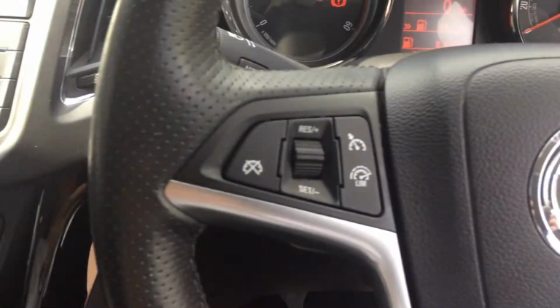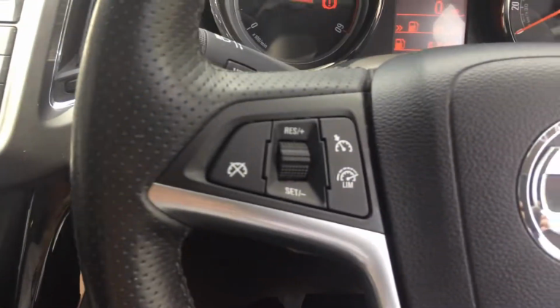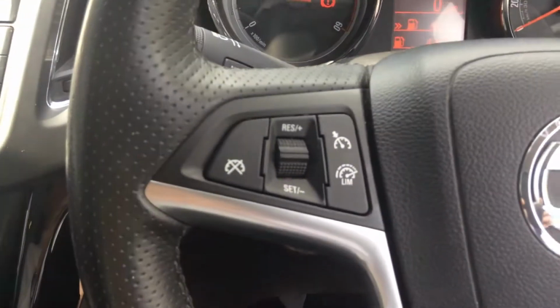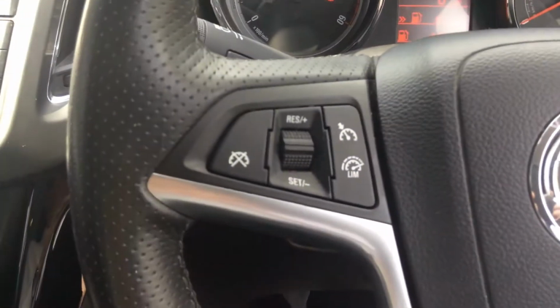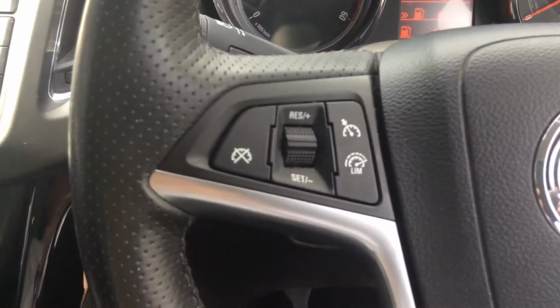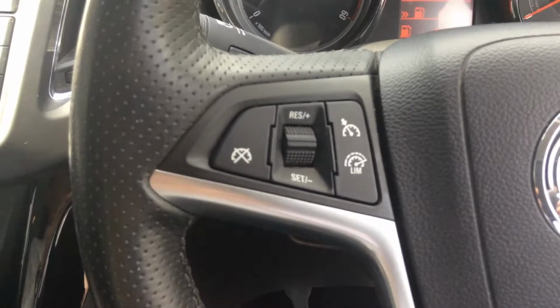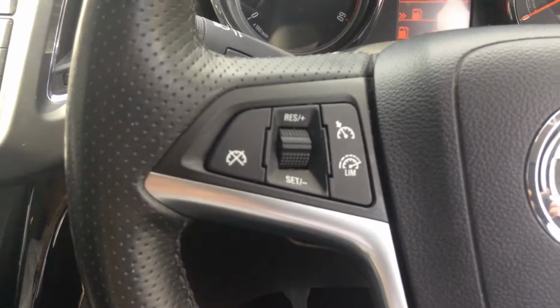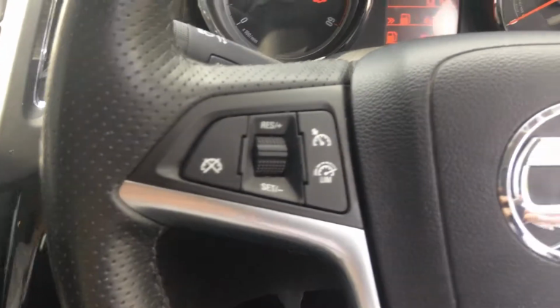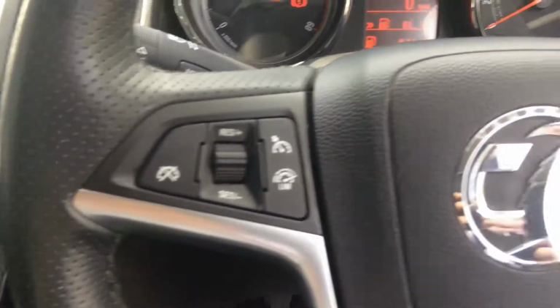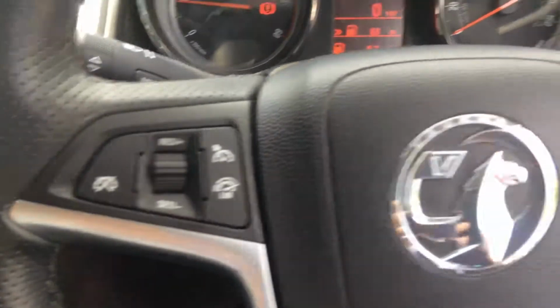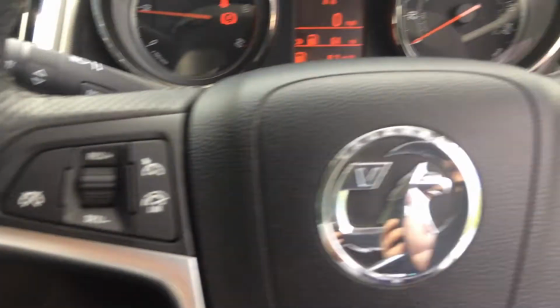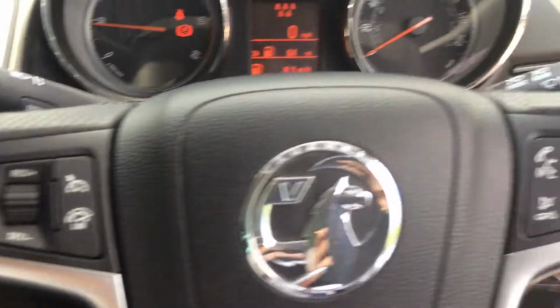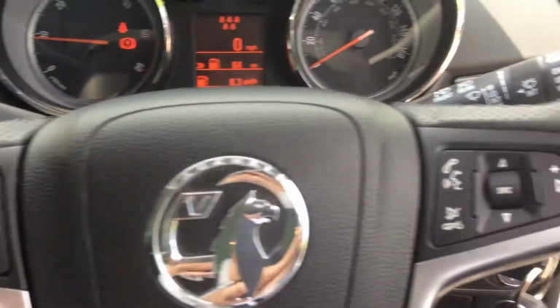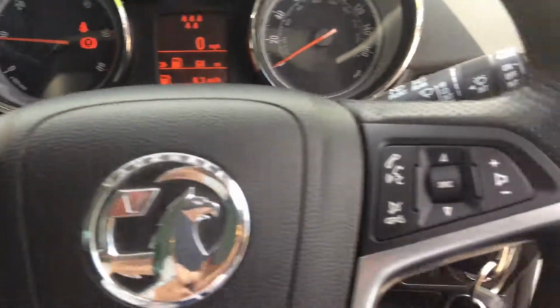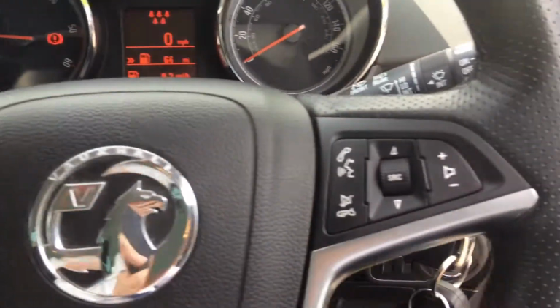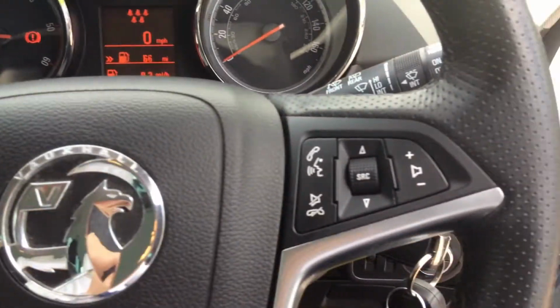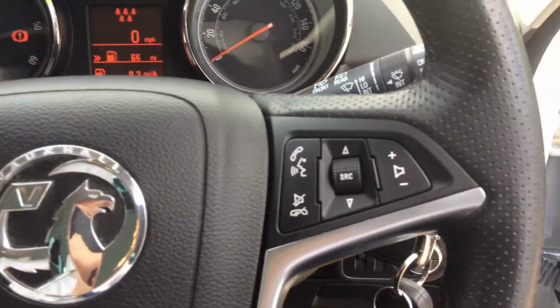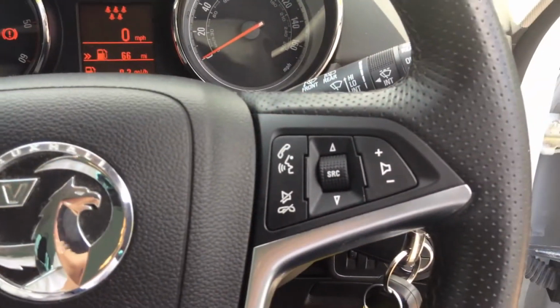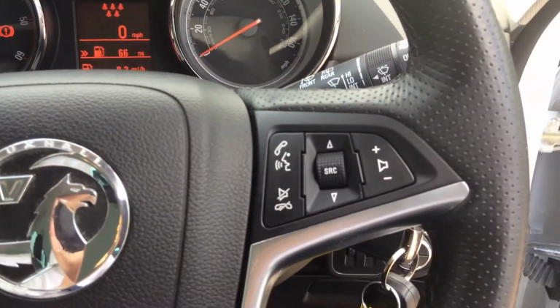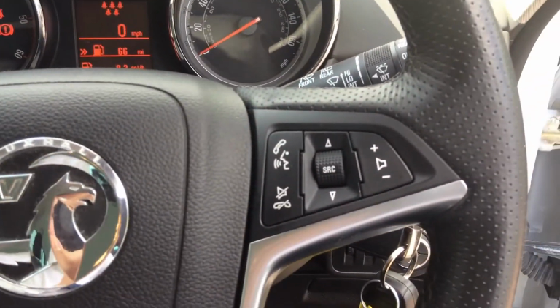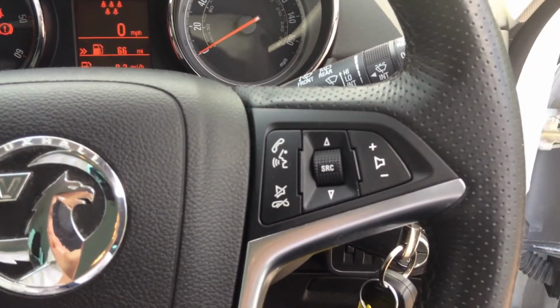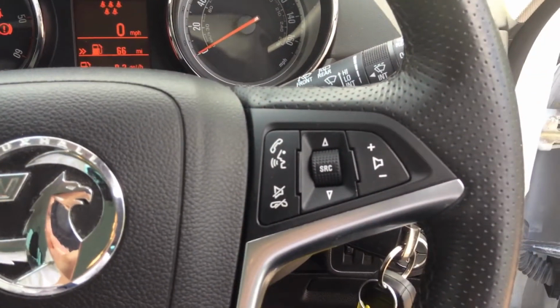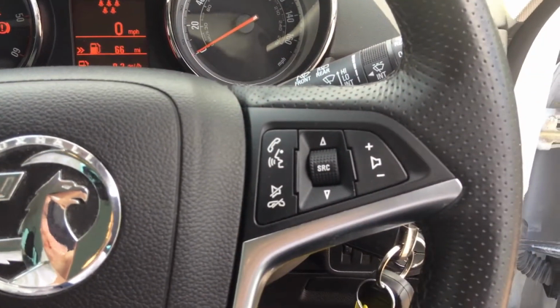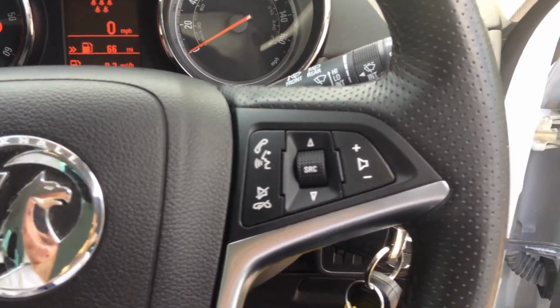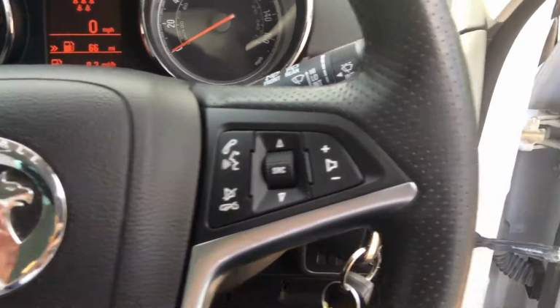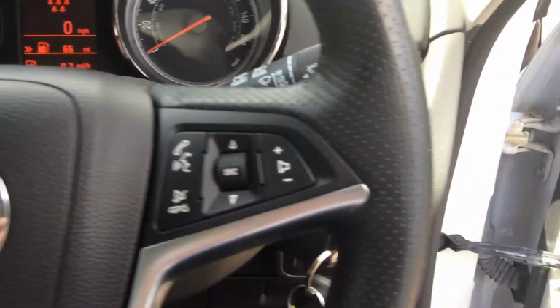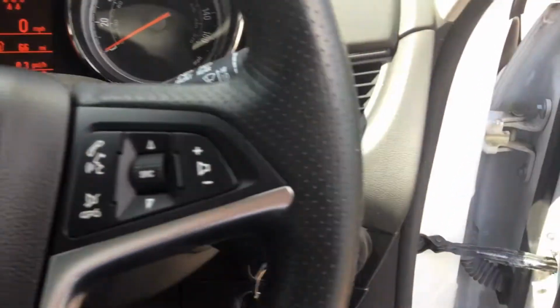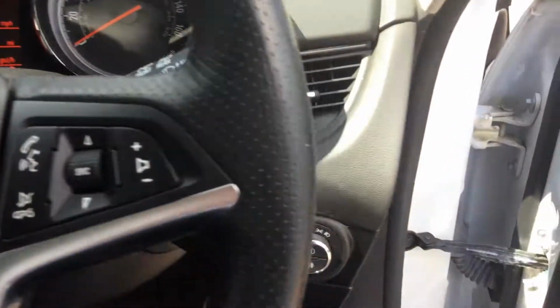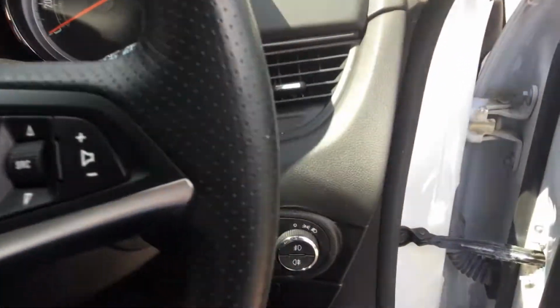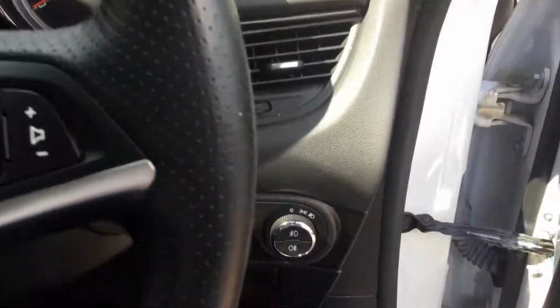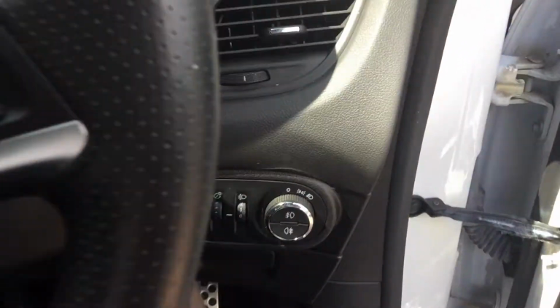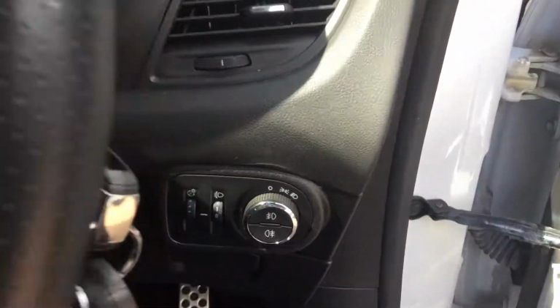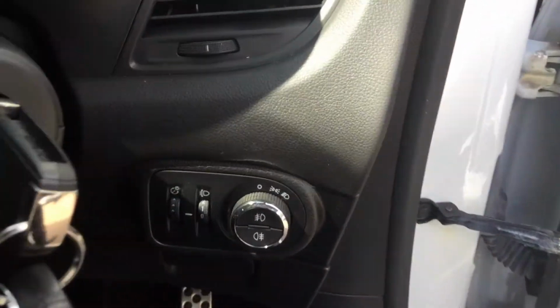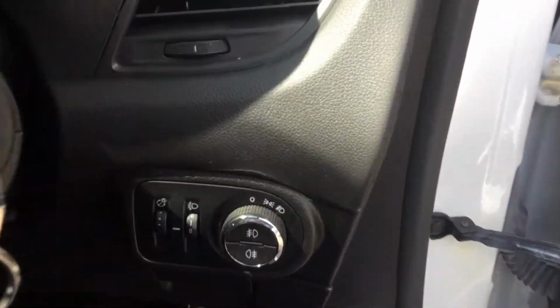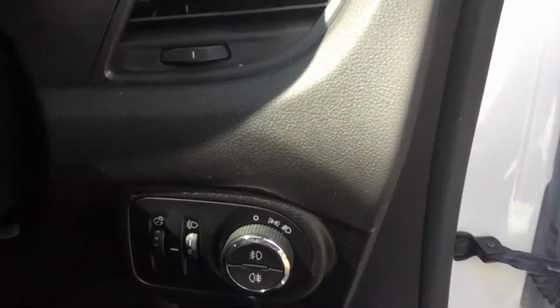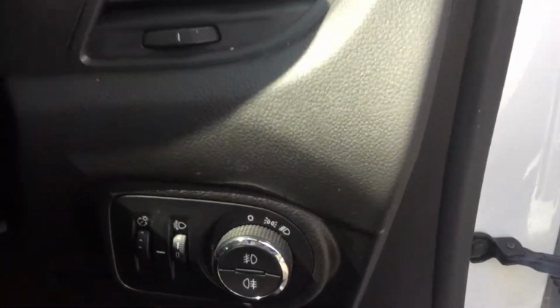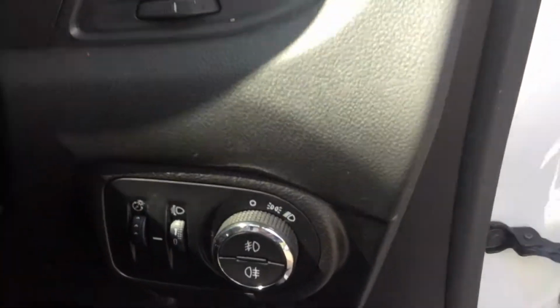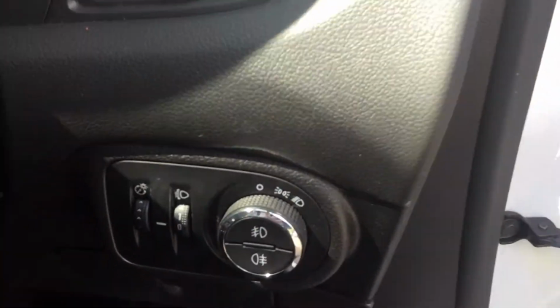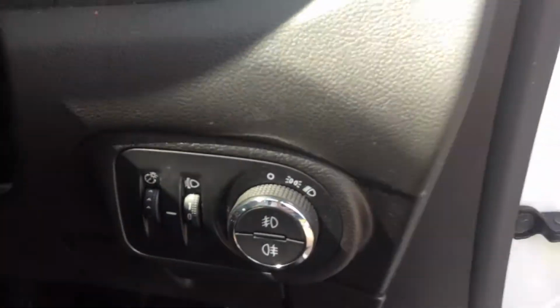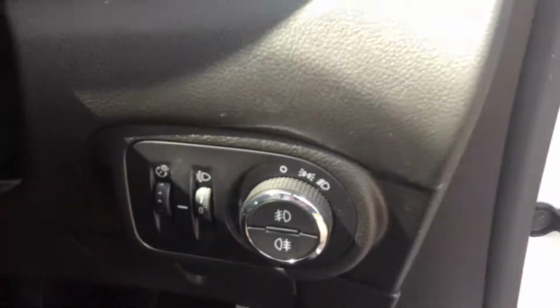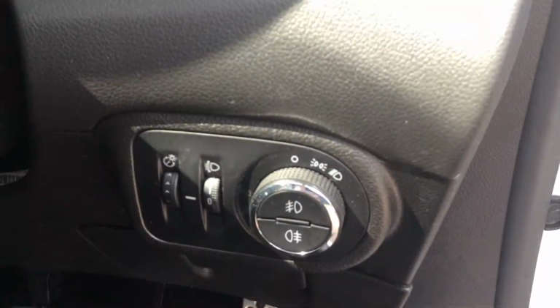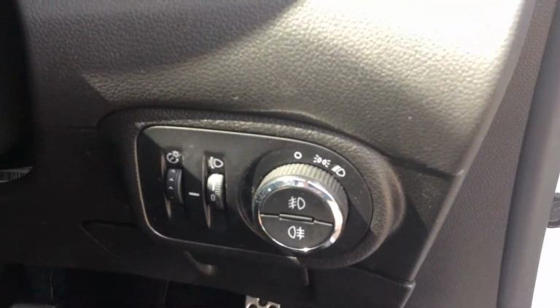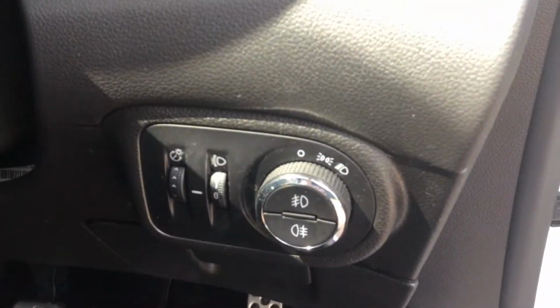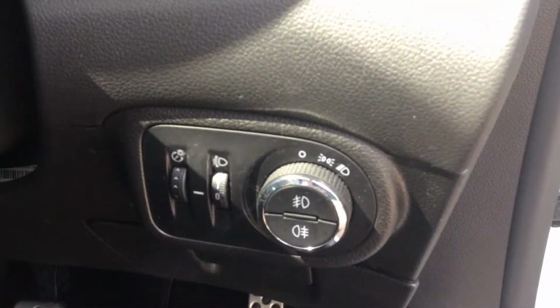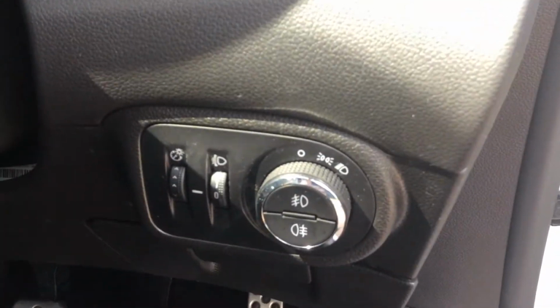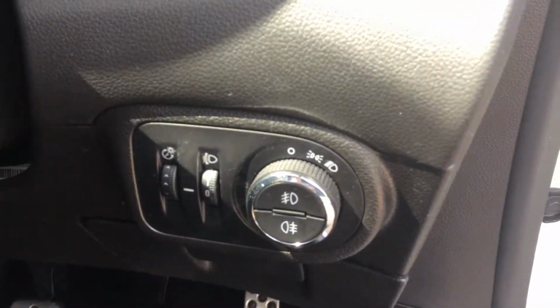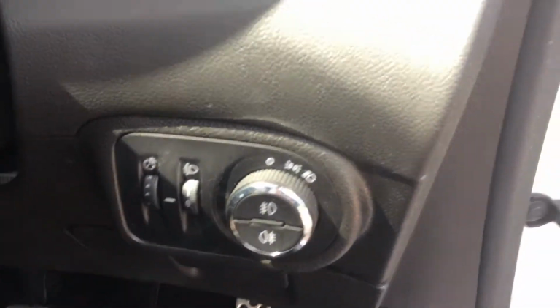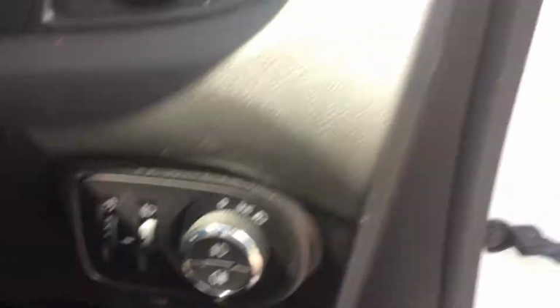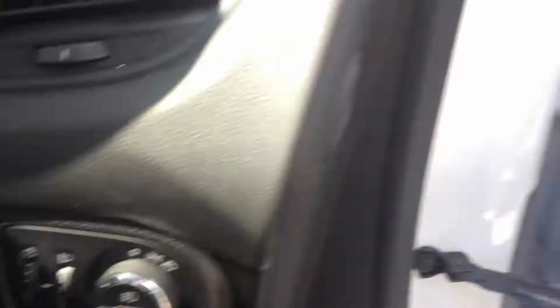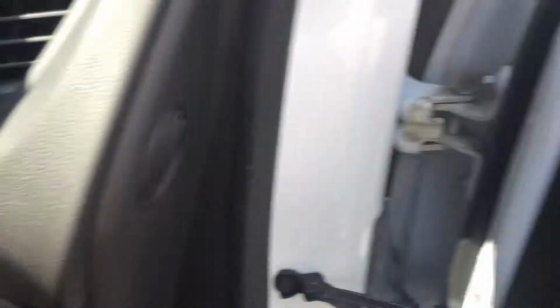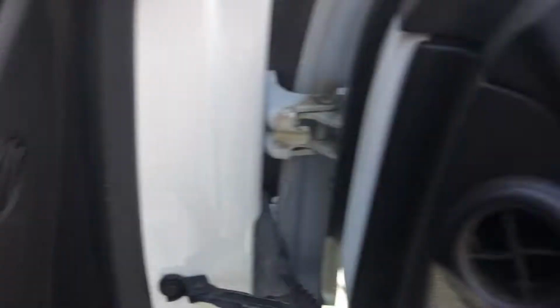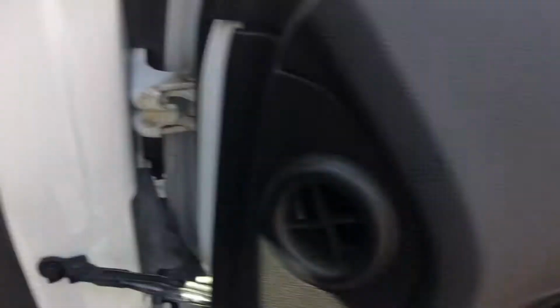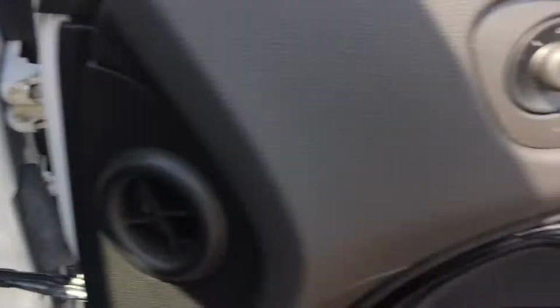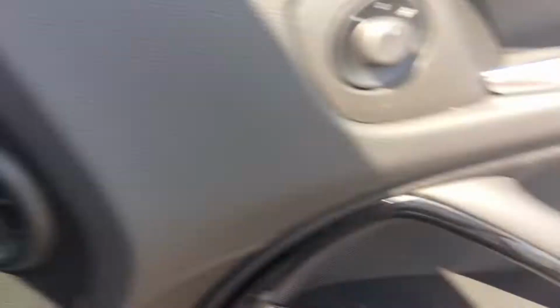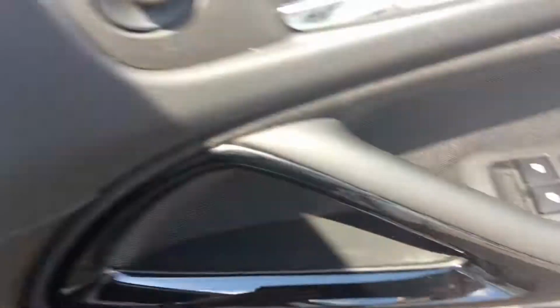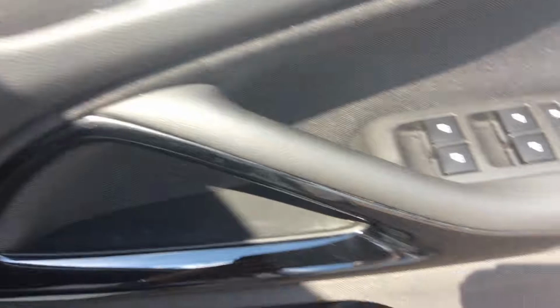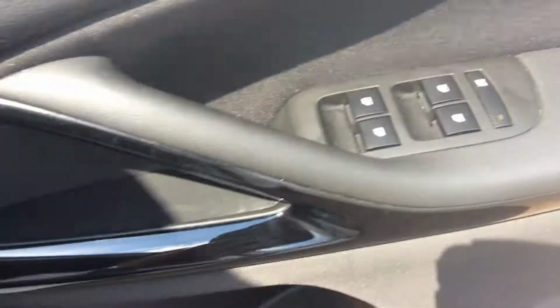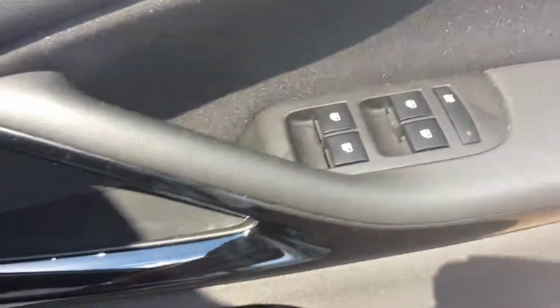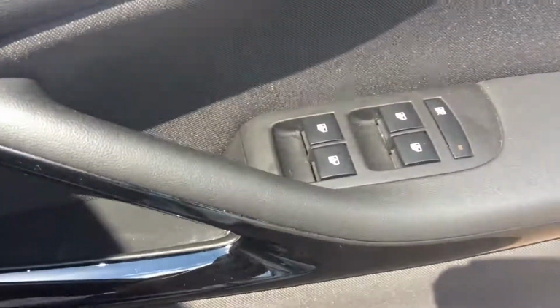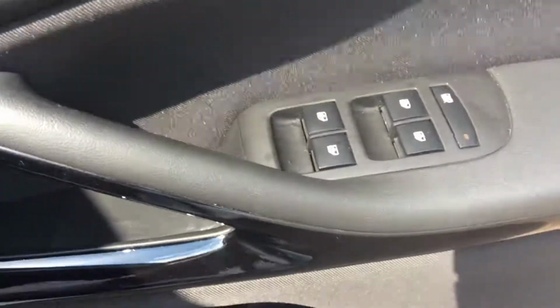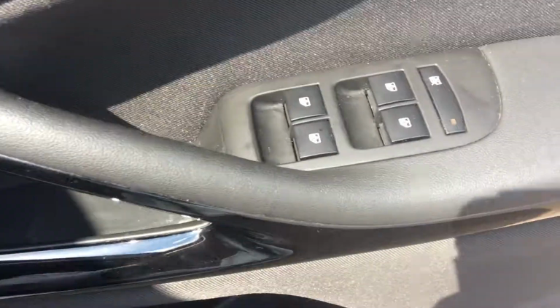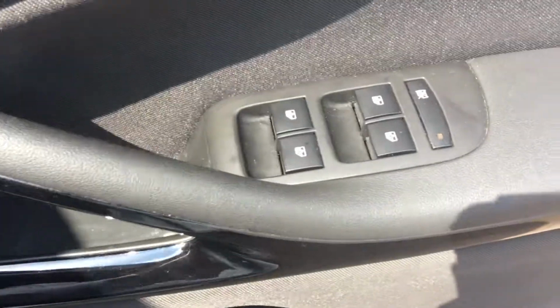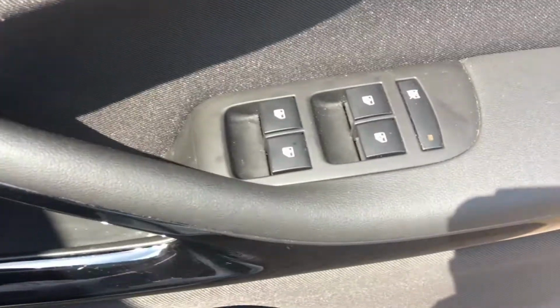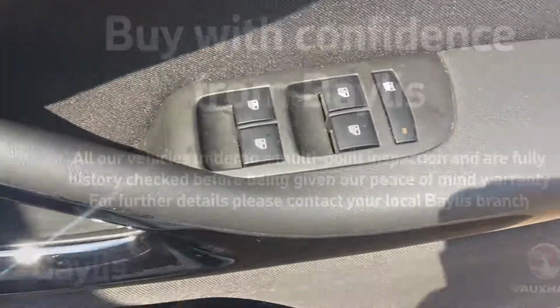We also see cruise control and audio controls on the steering wheel, along with the lighting control and electric windows.